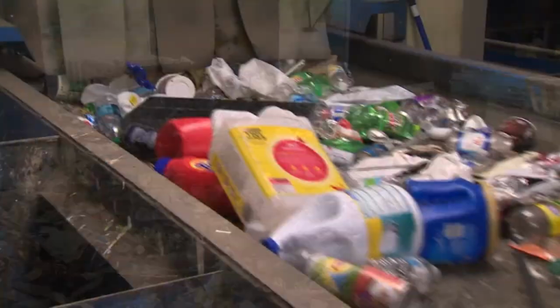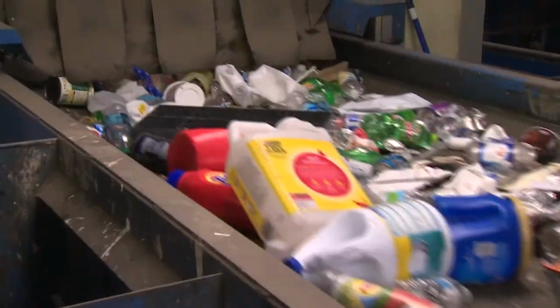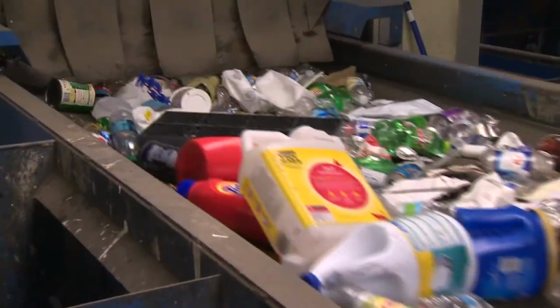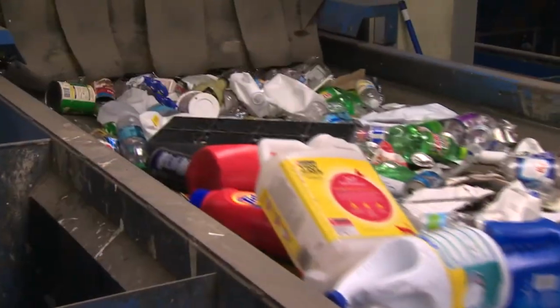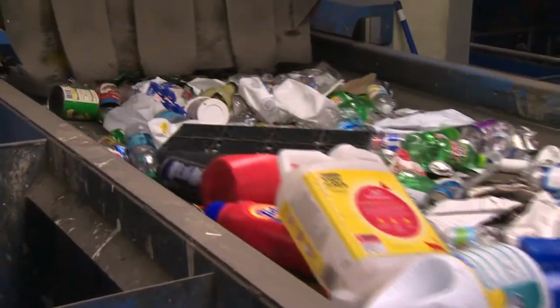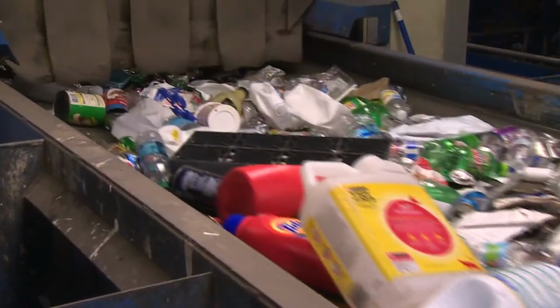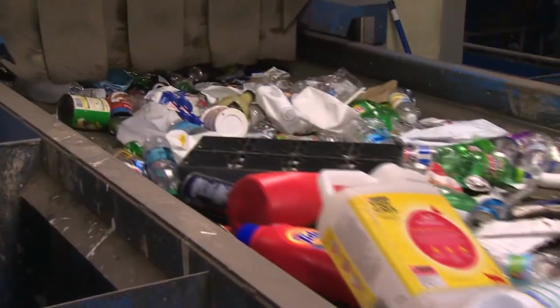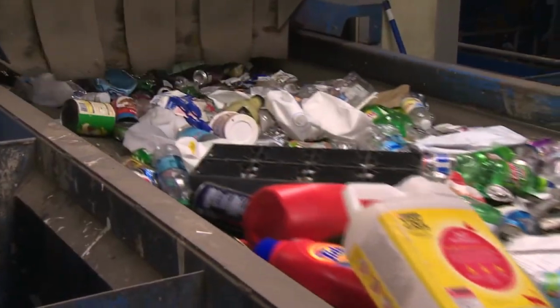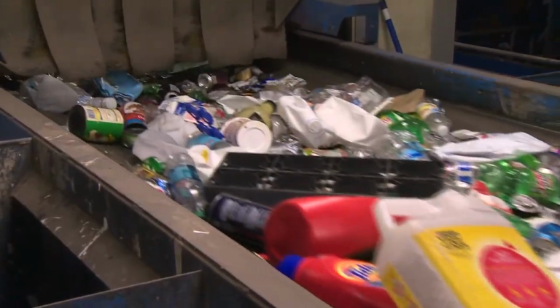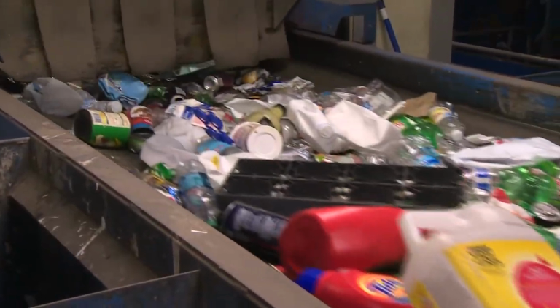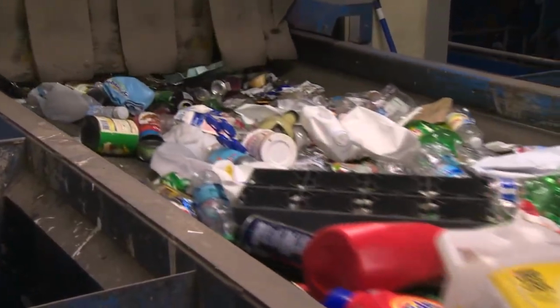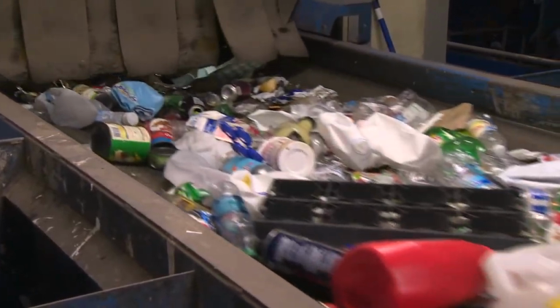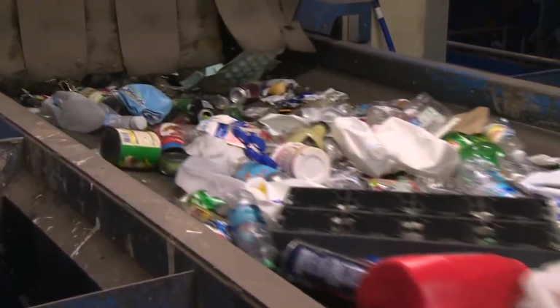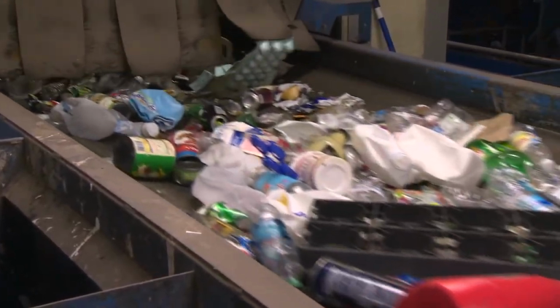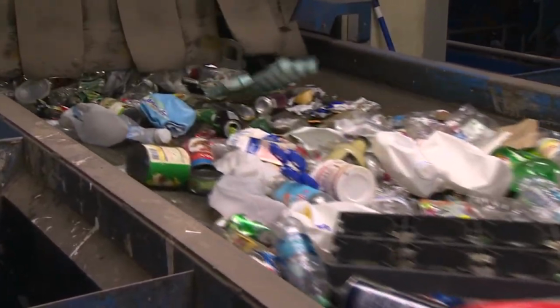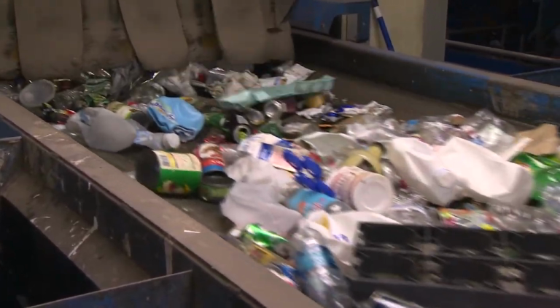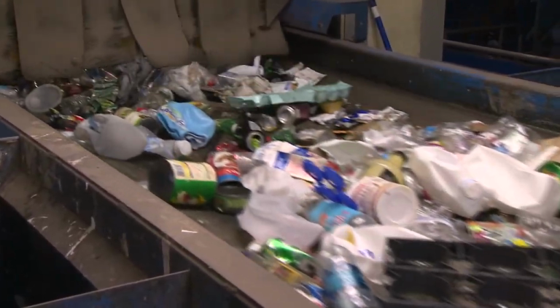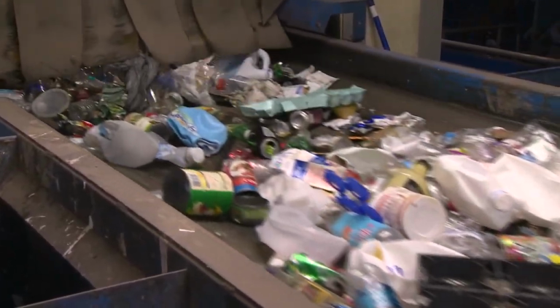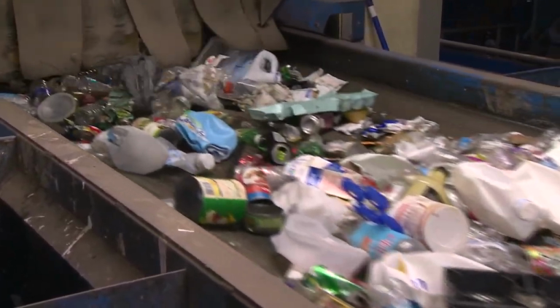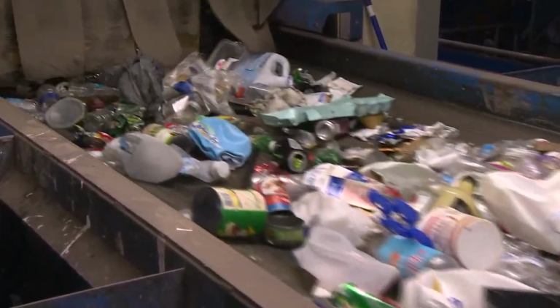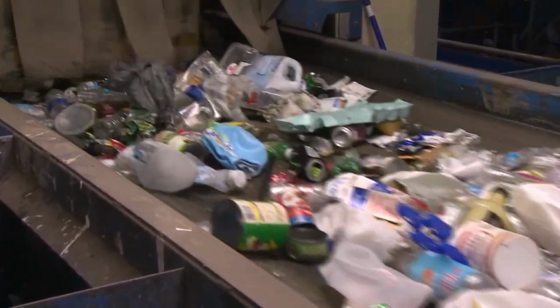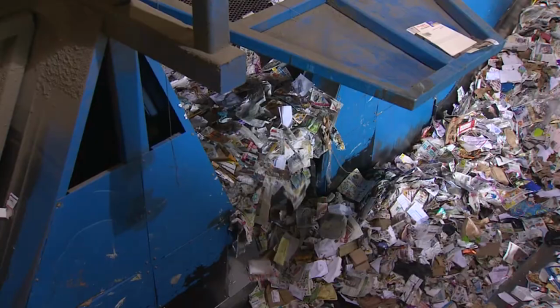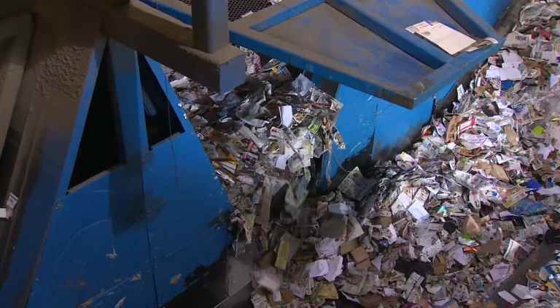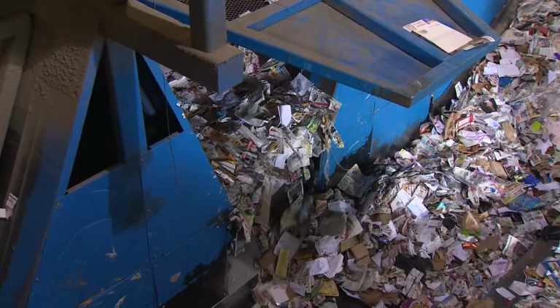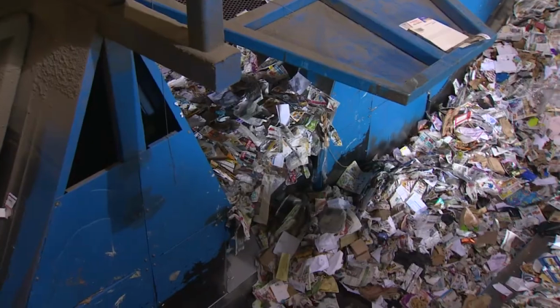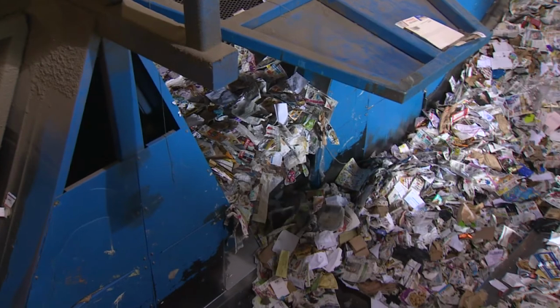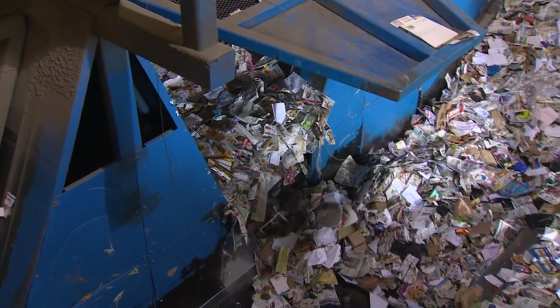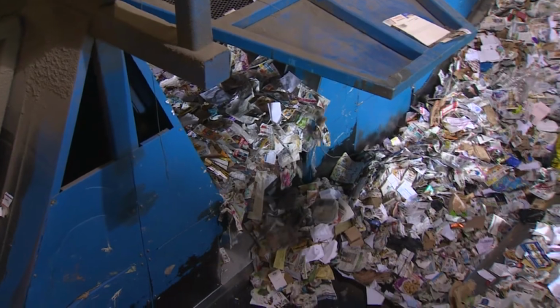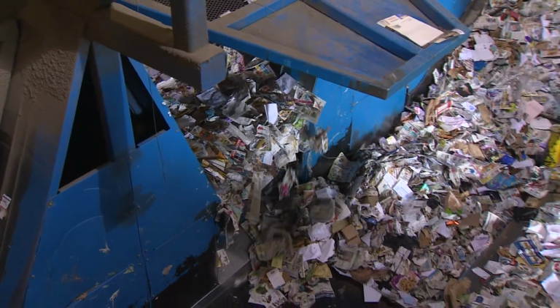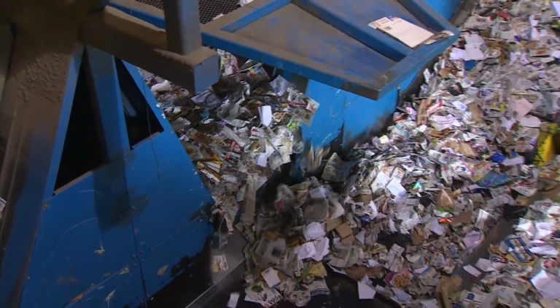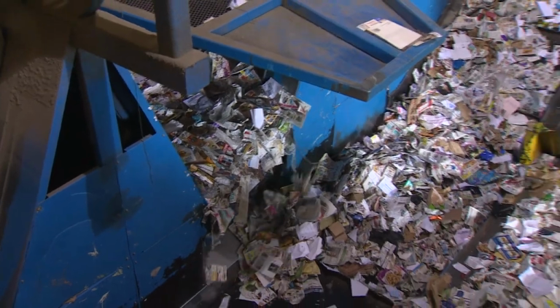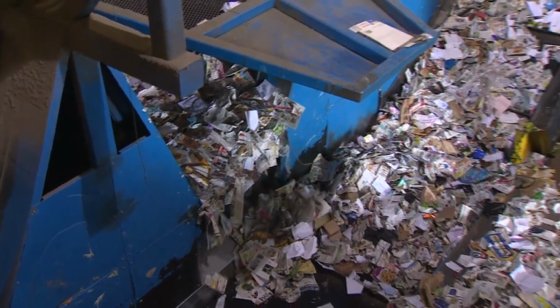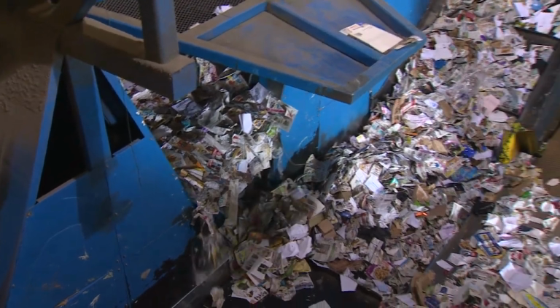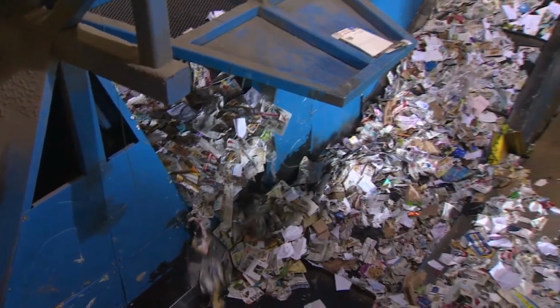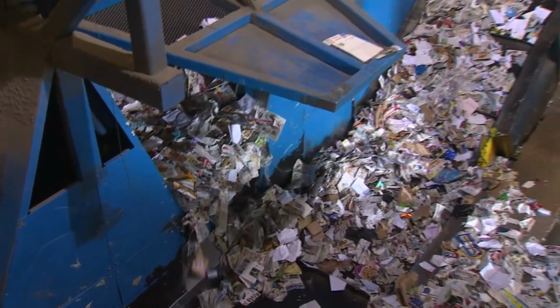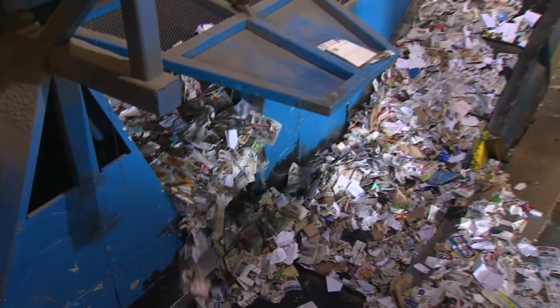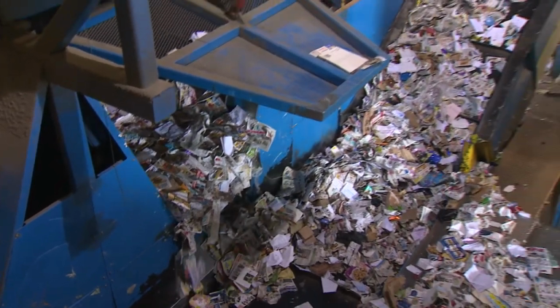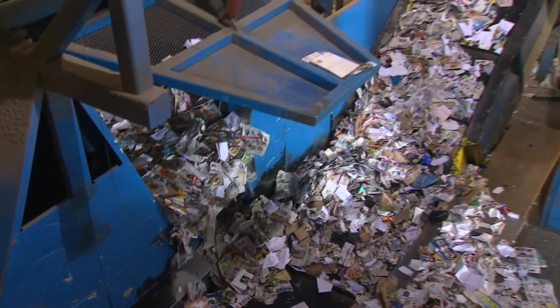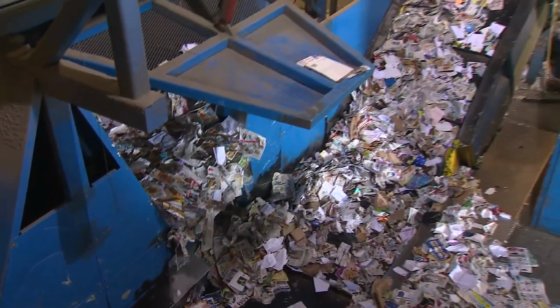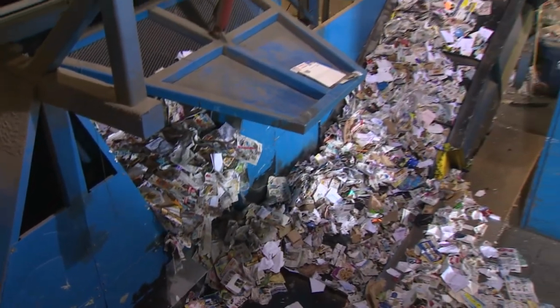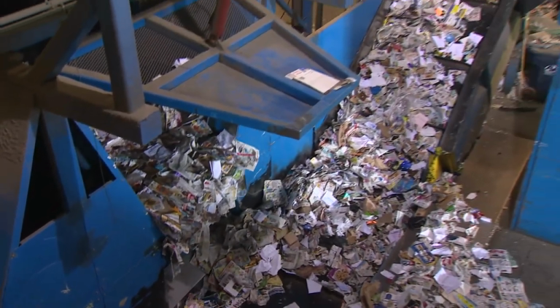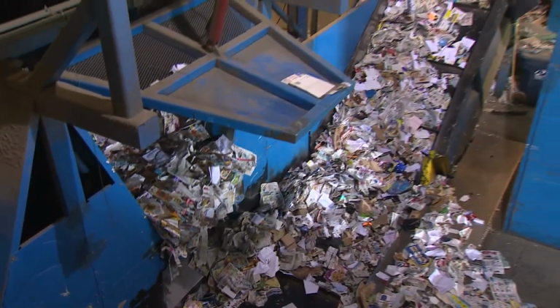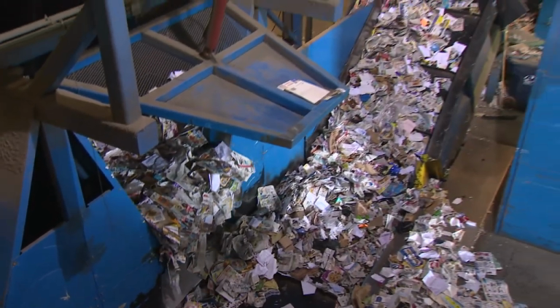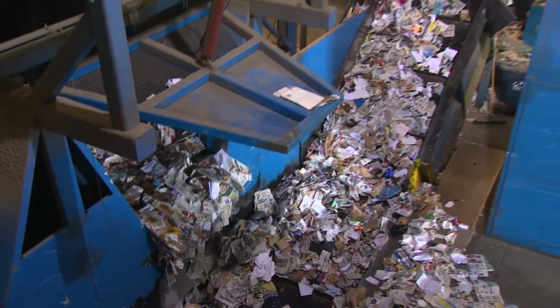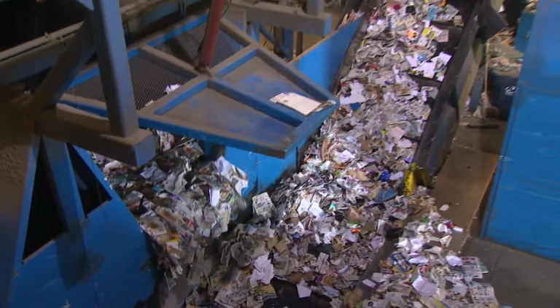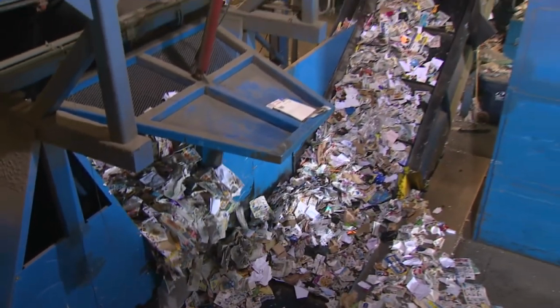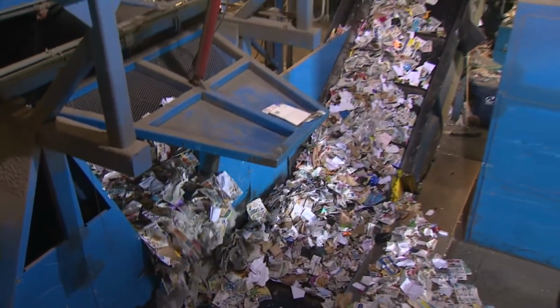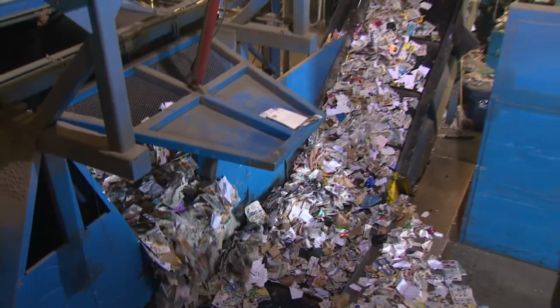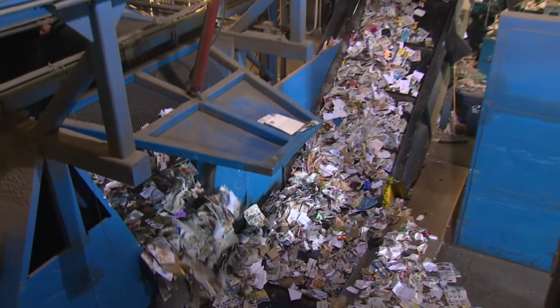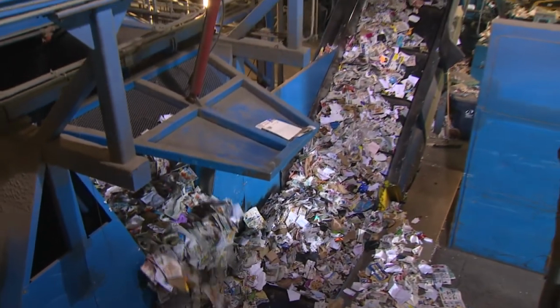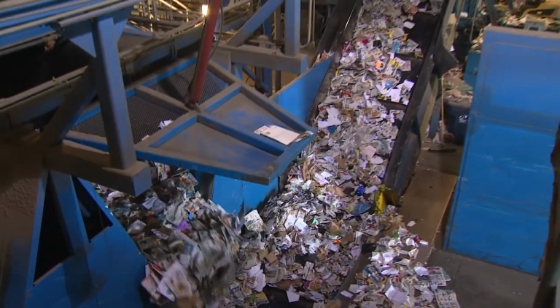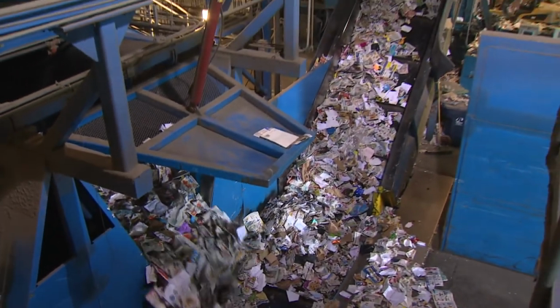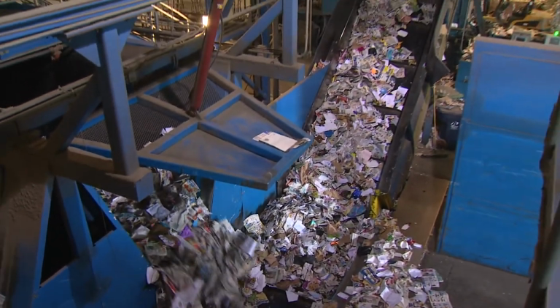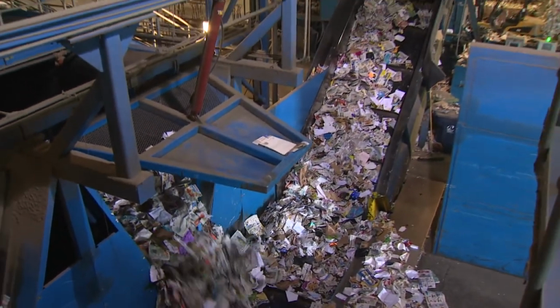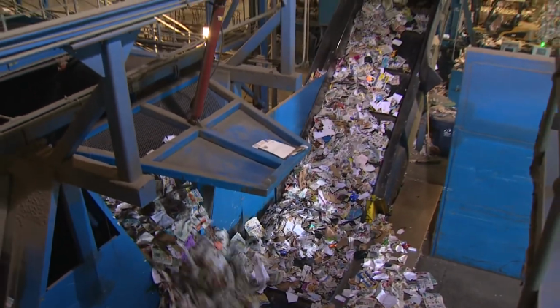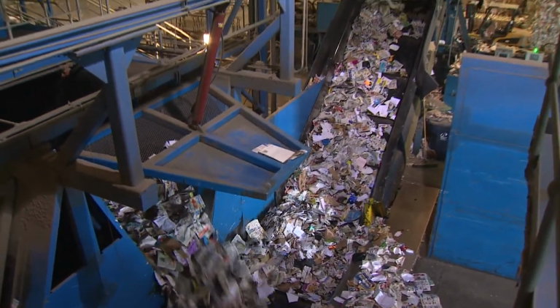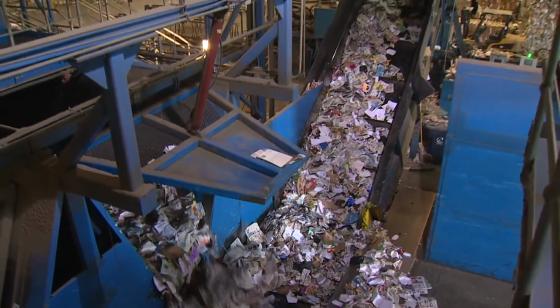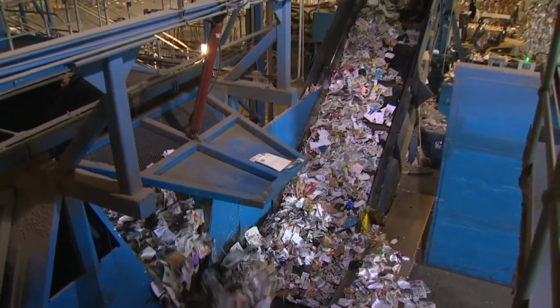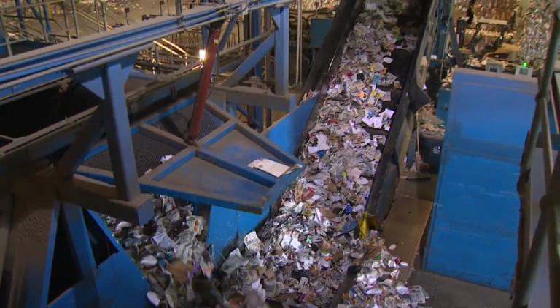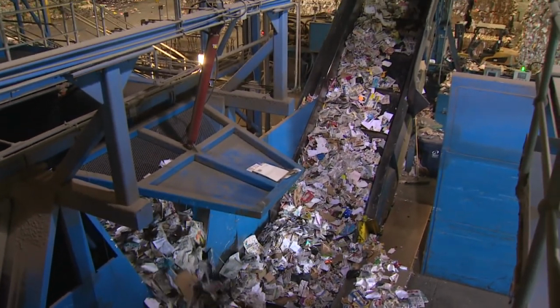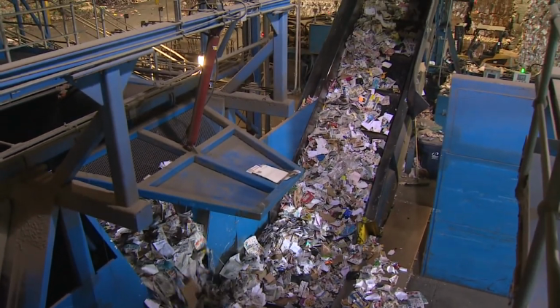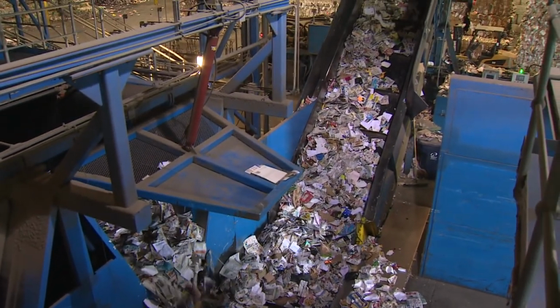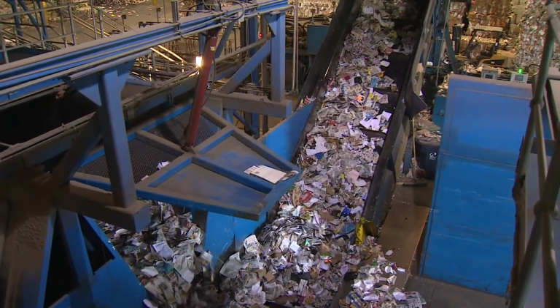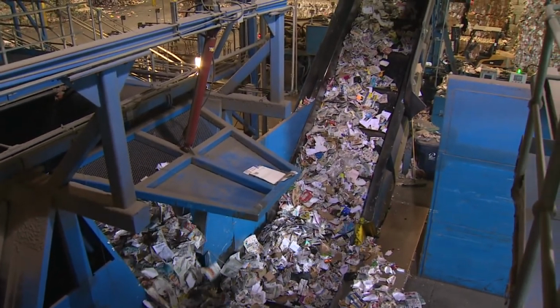With so much recycling material coming in, you need a beast to separate it all efficiently. That is where the big blue dragon comes in.